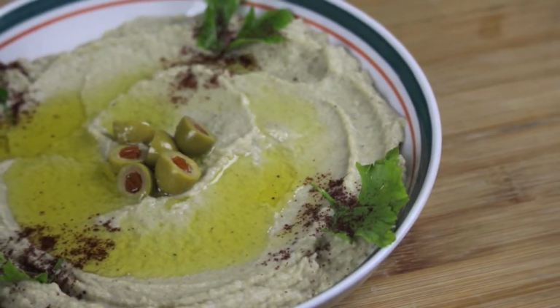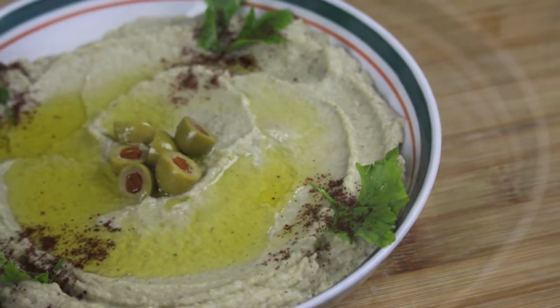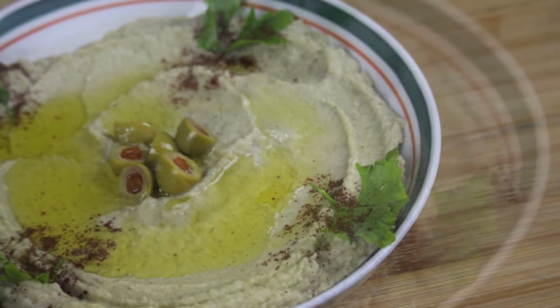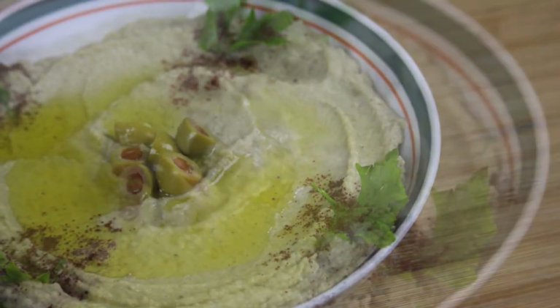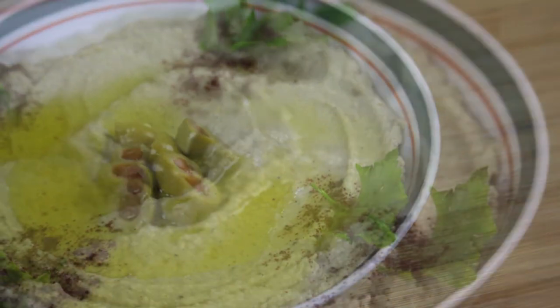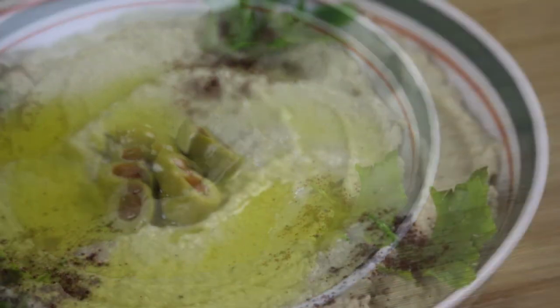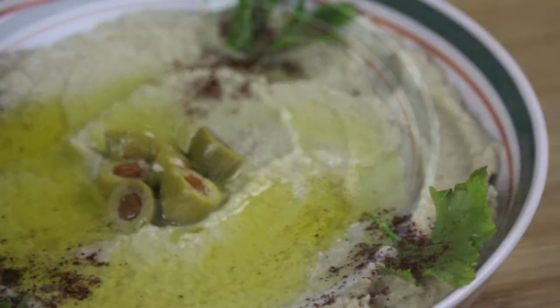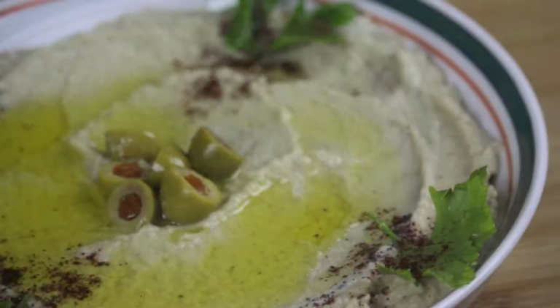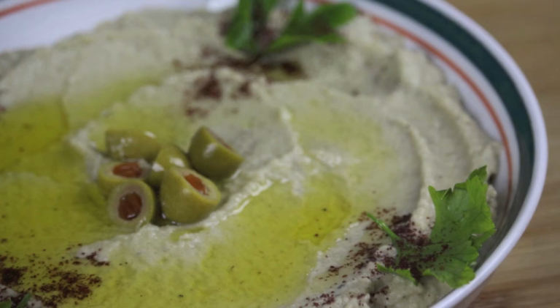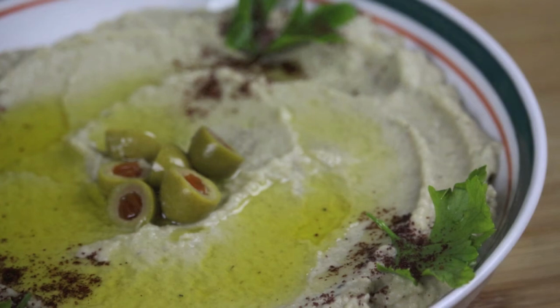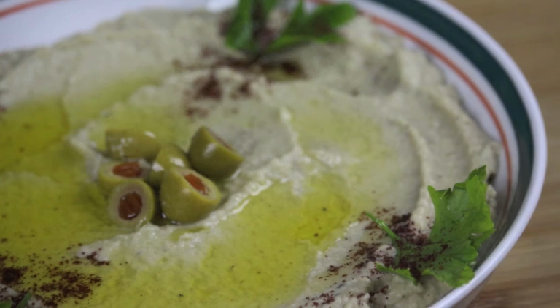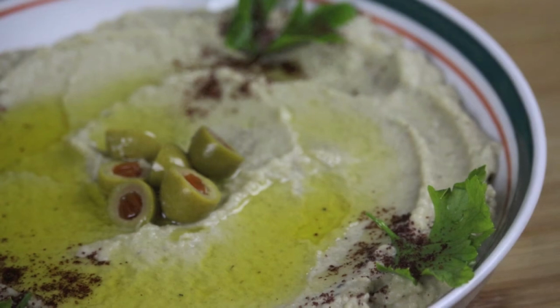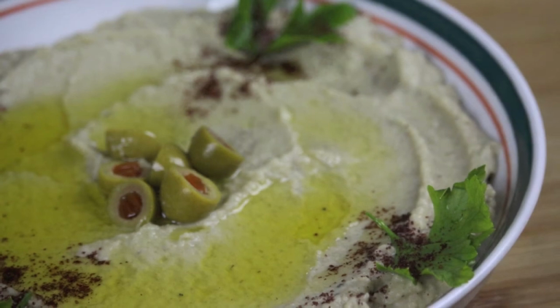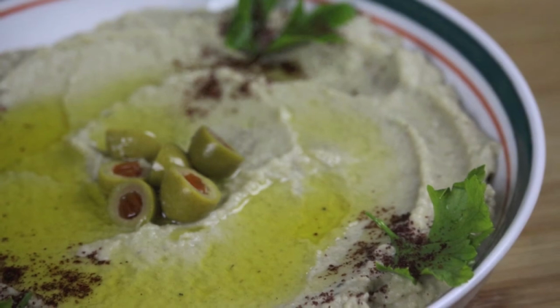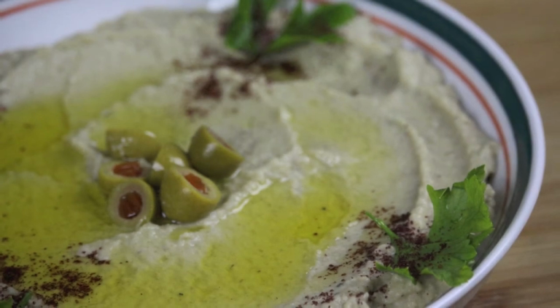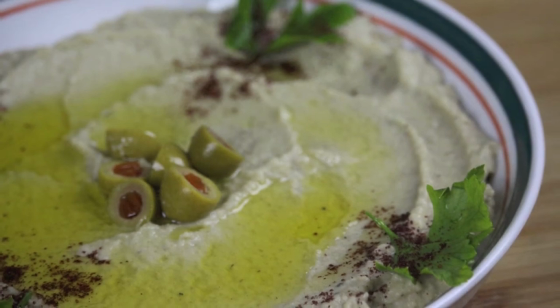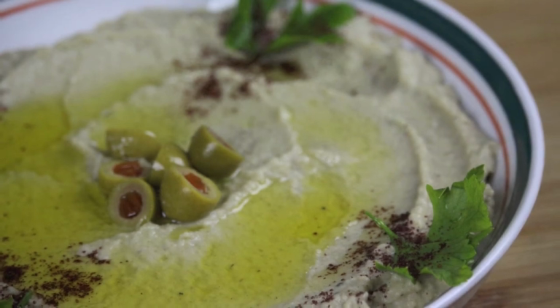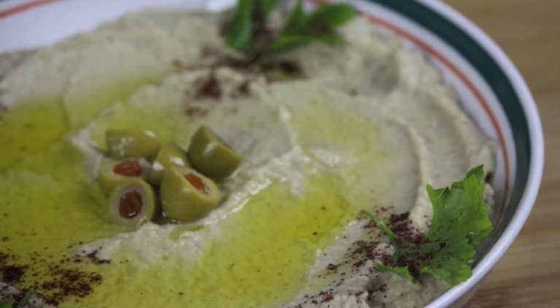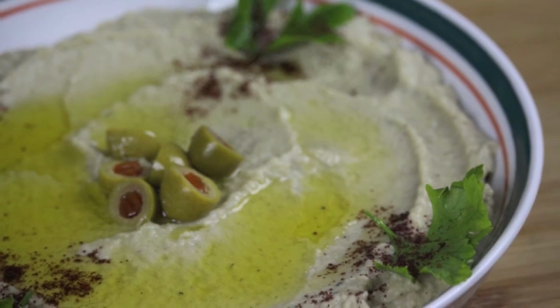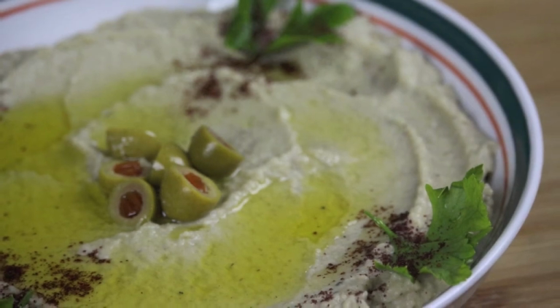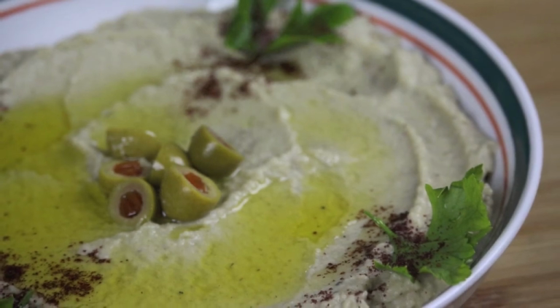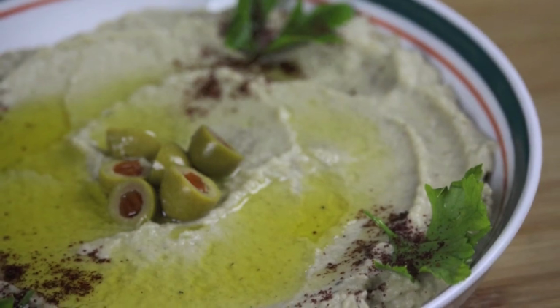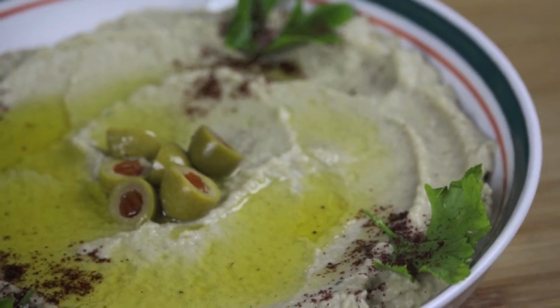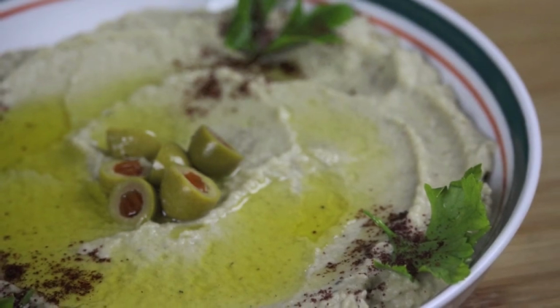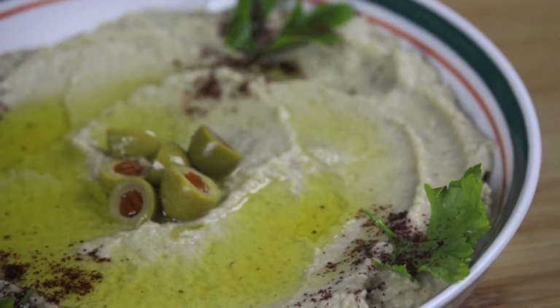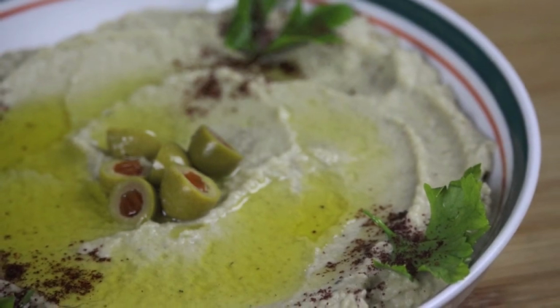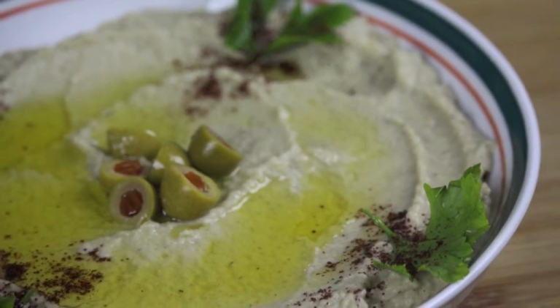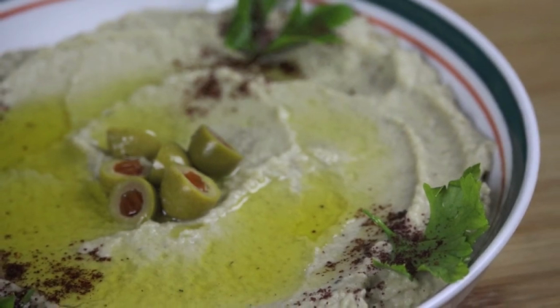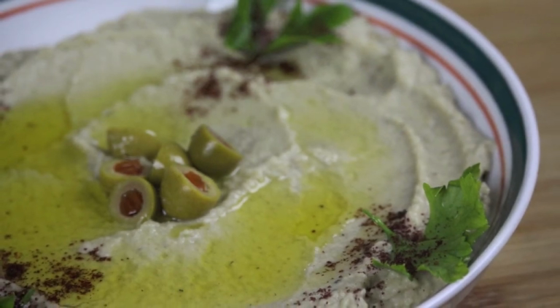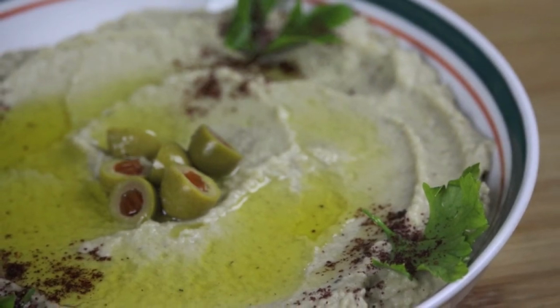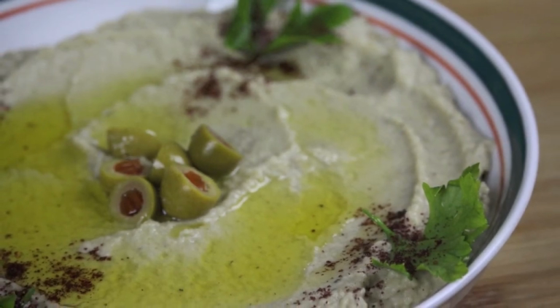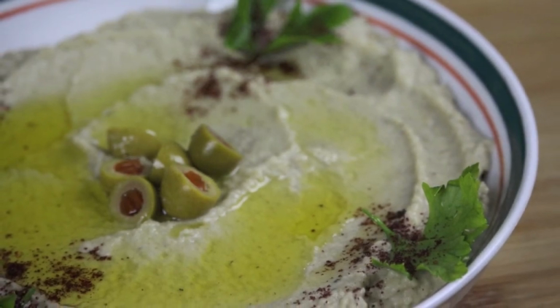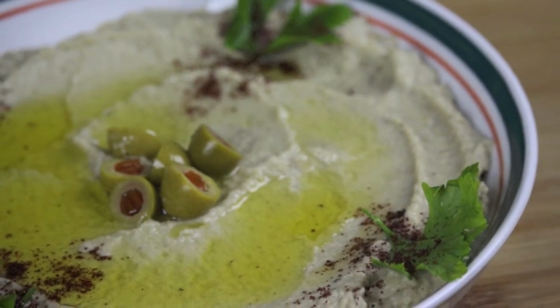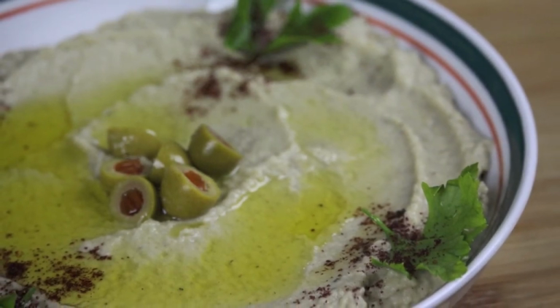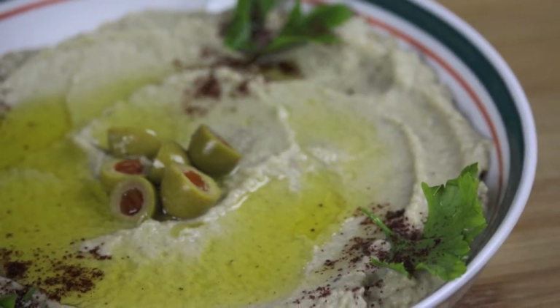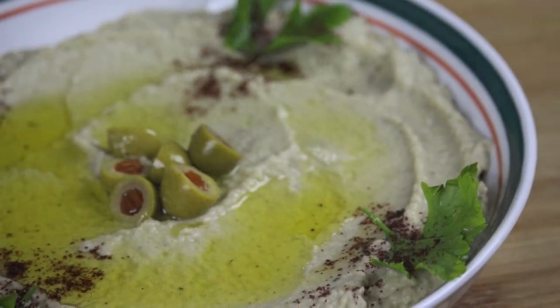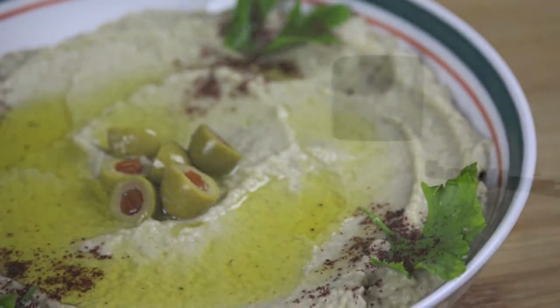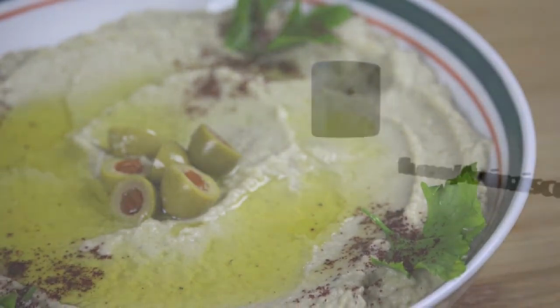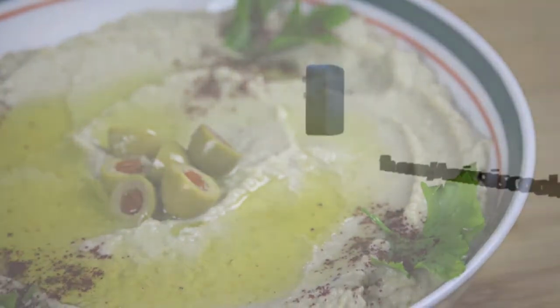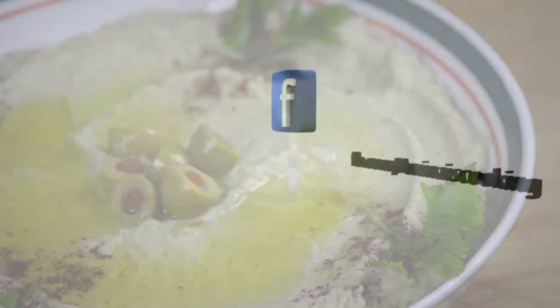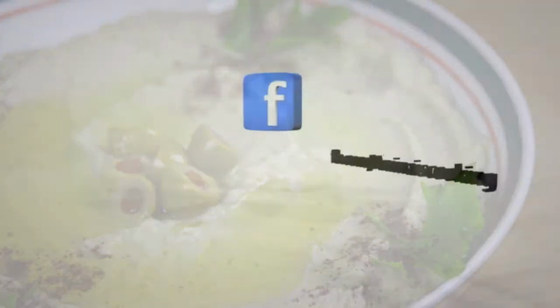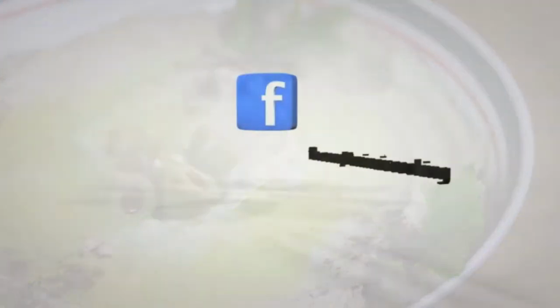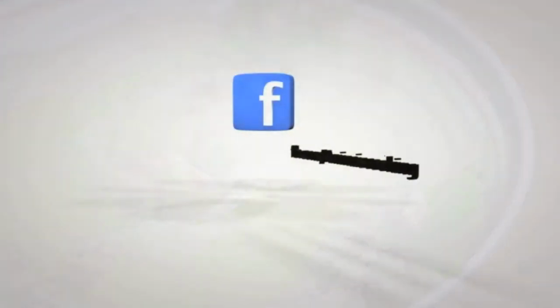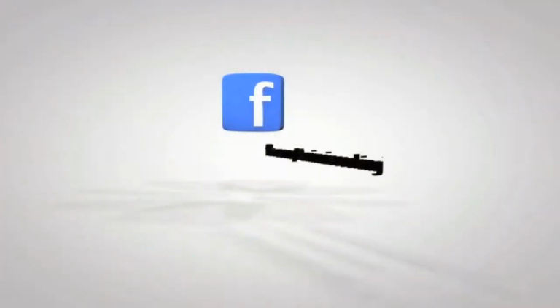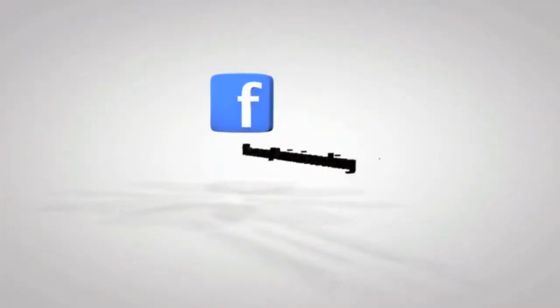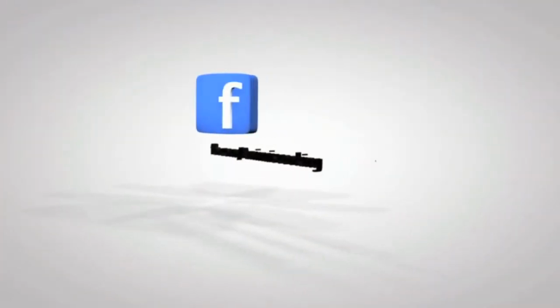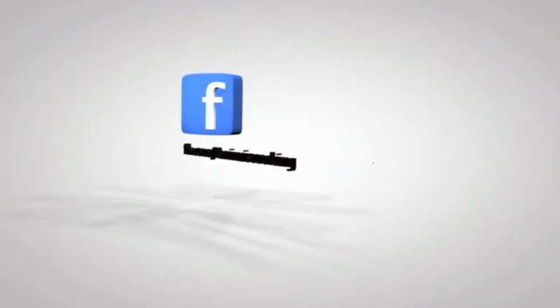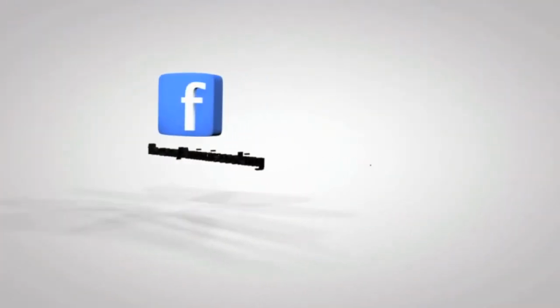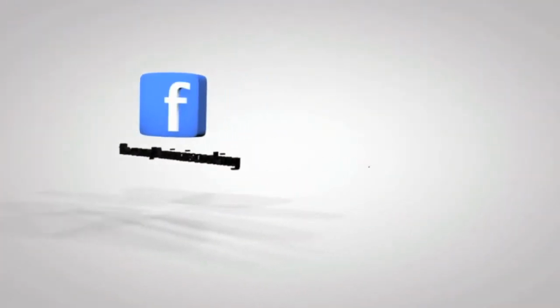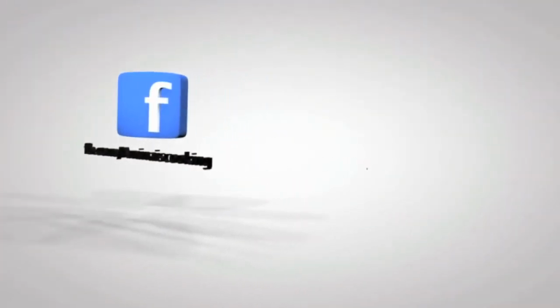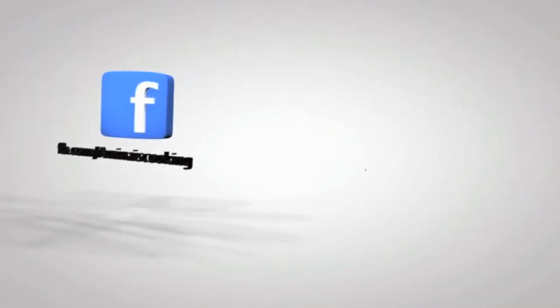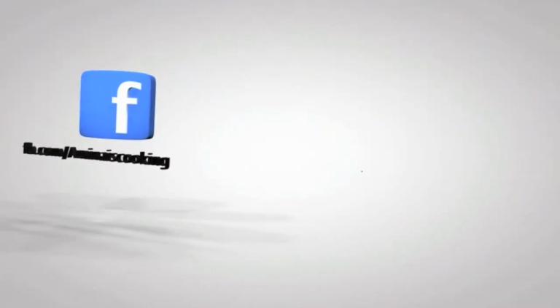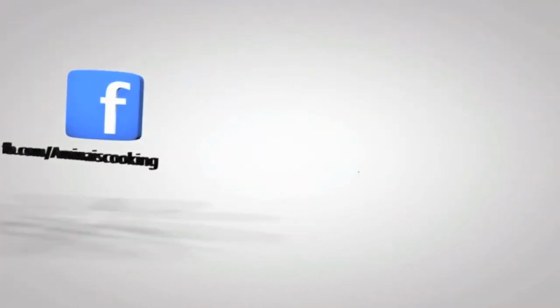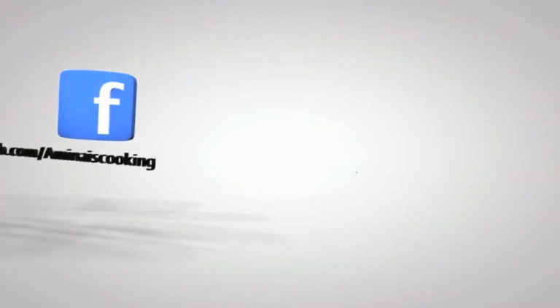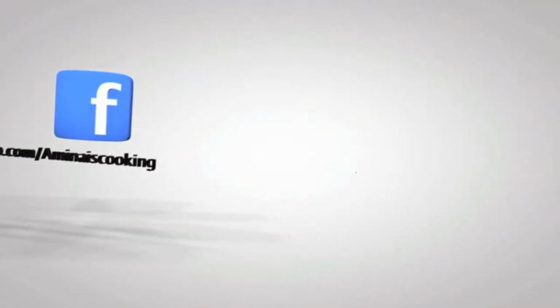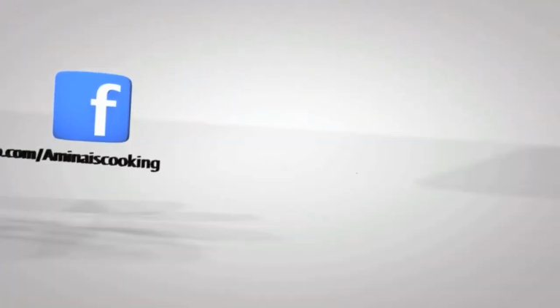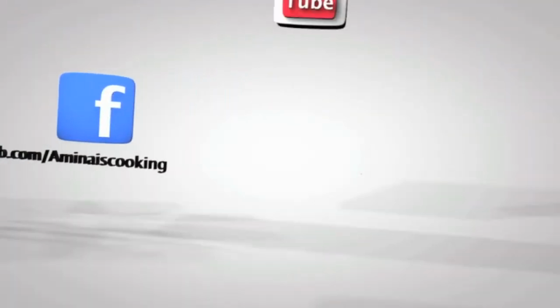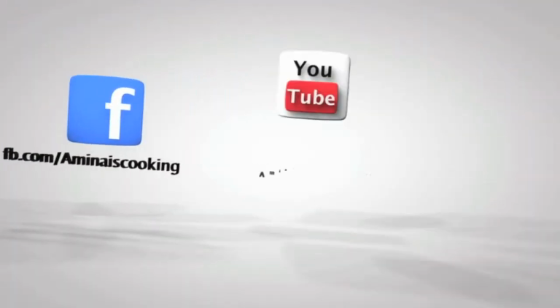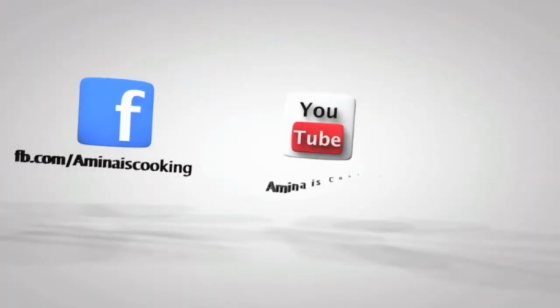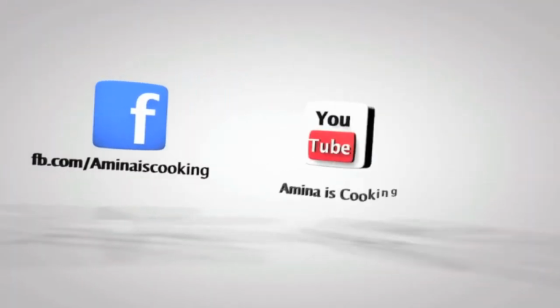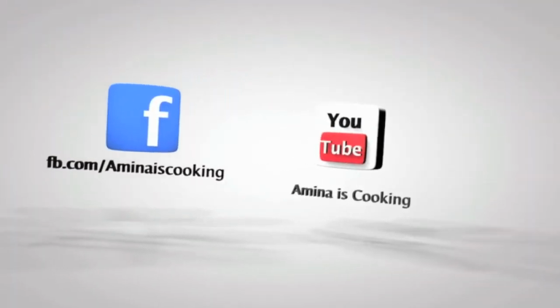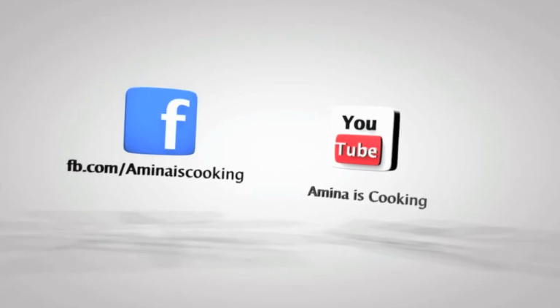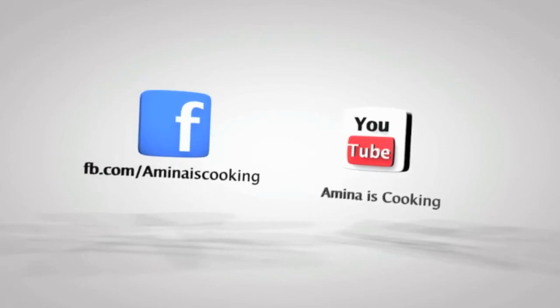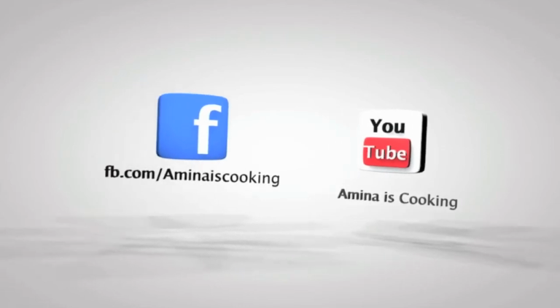I hope that you enjoyed today's recipe! If you did, please give it a thumbs up, subscribe to my channel, and check out my other videos. I will see you soon, bye!